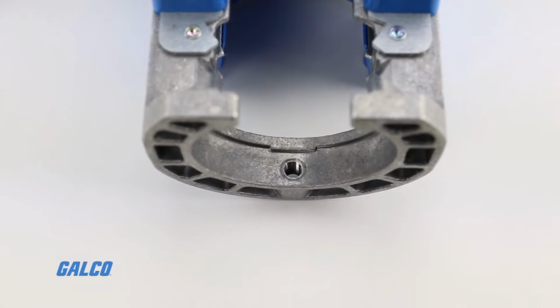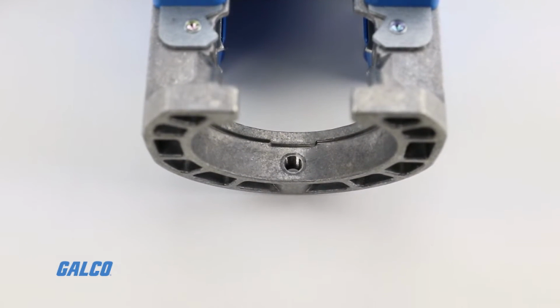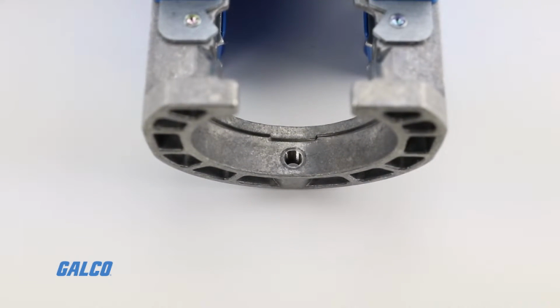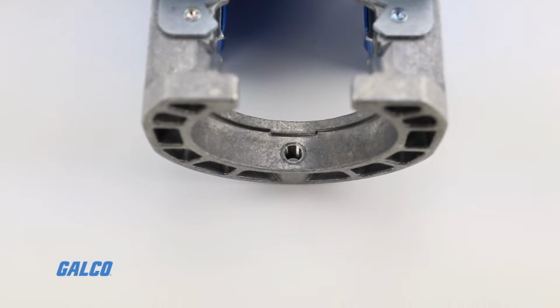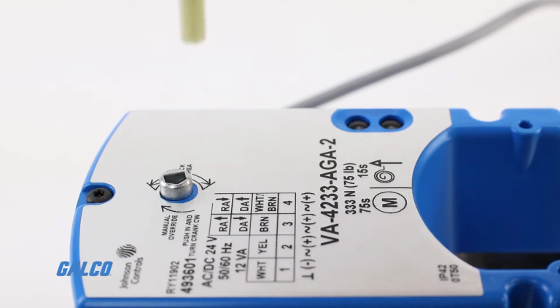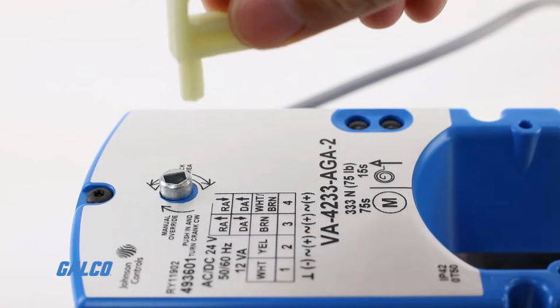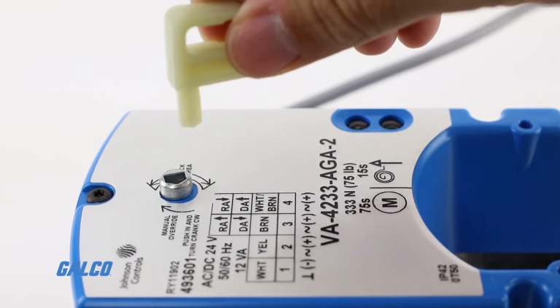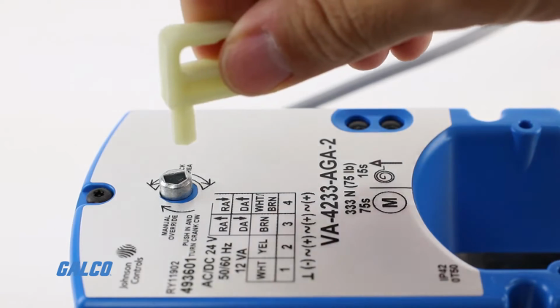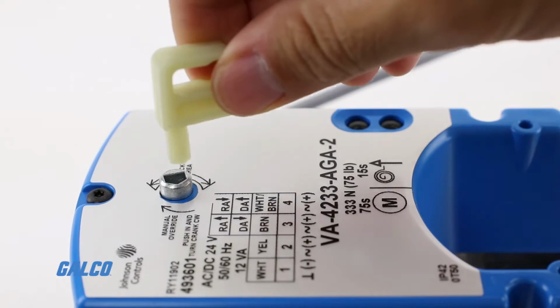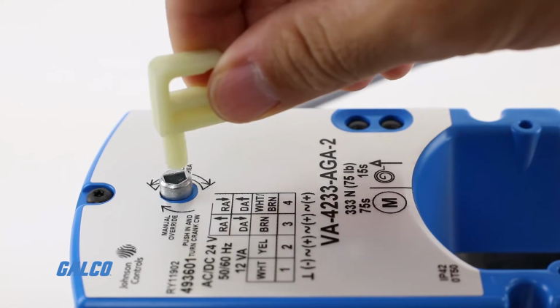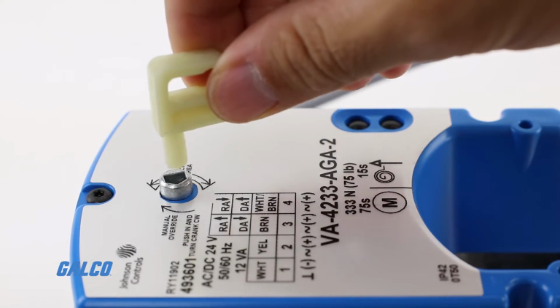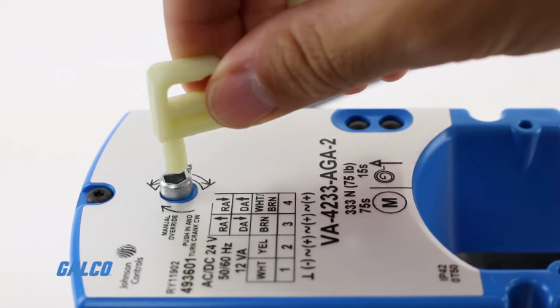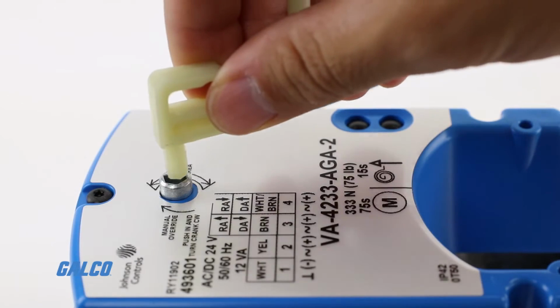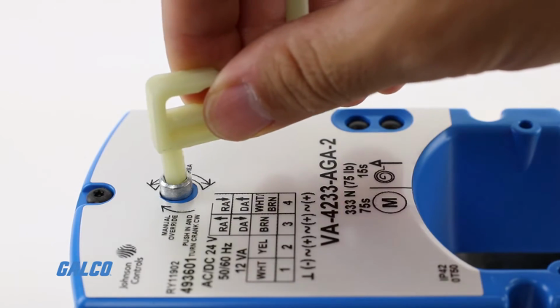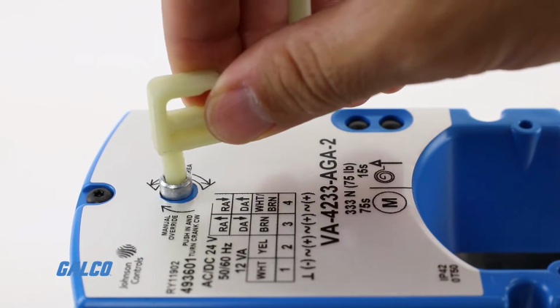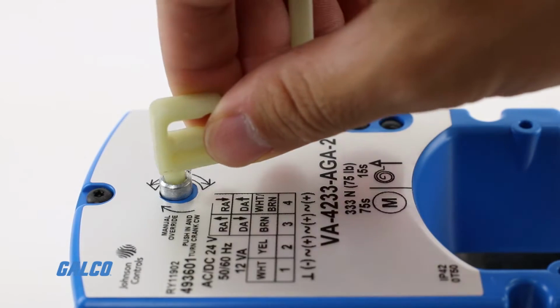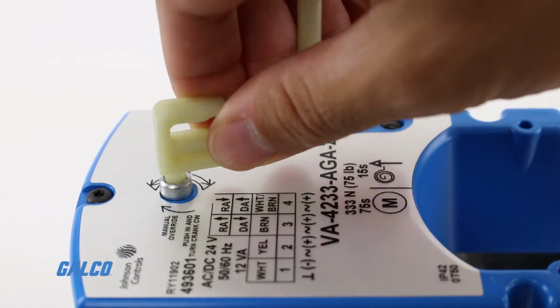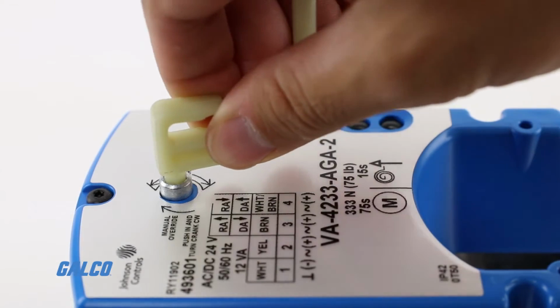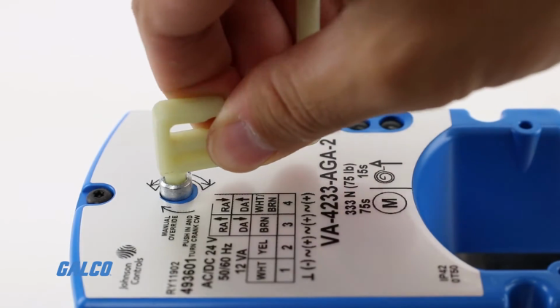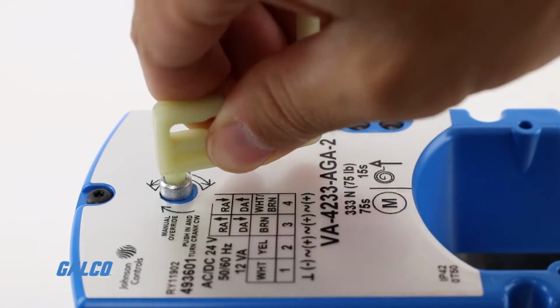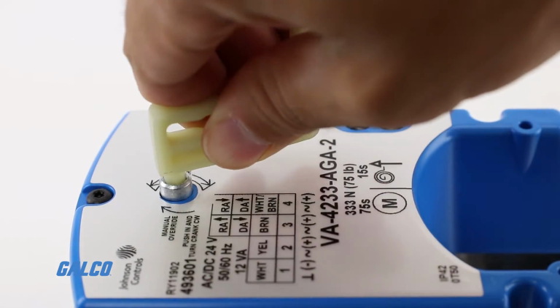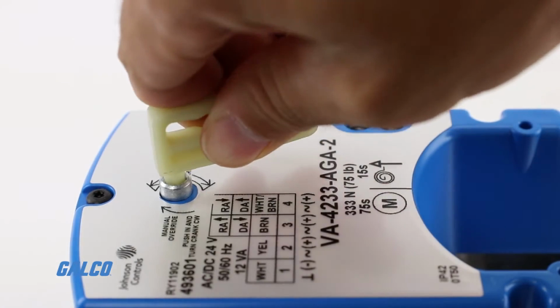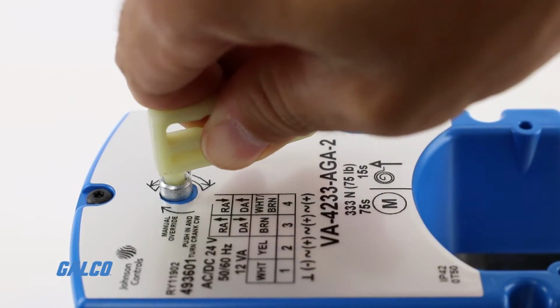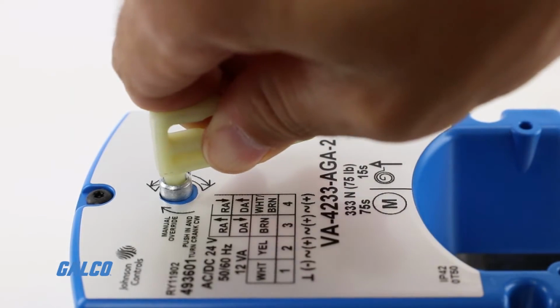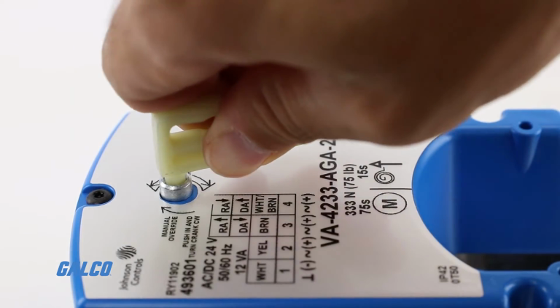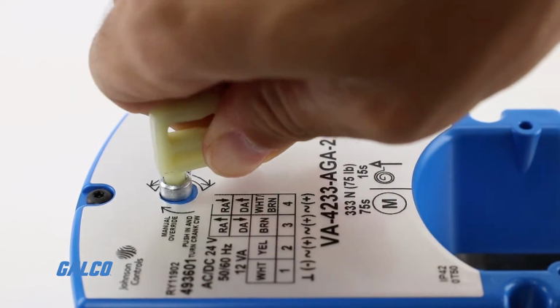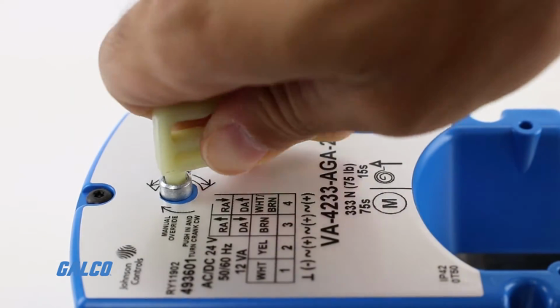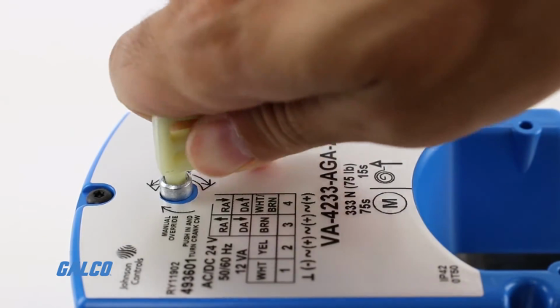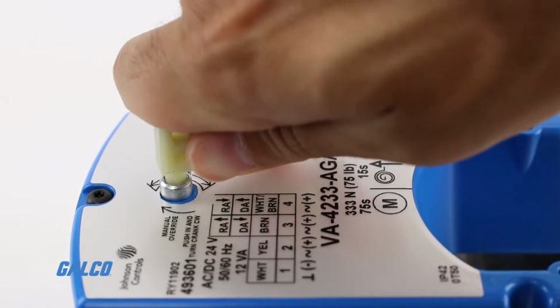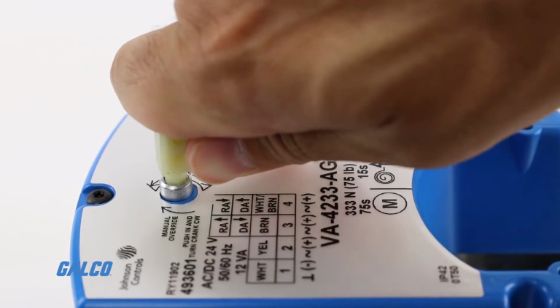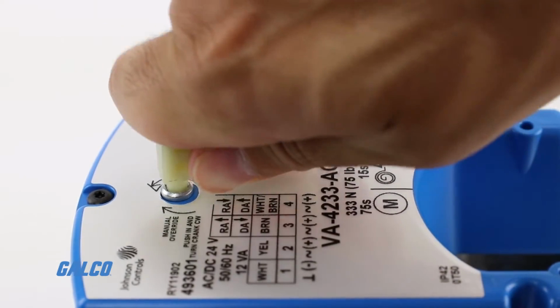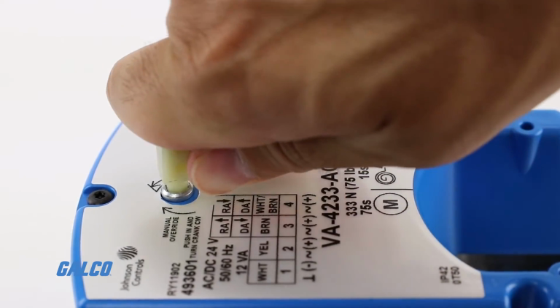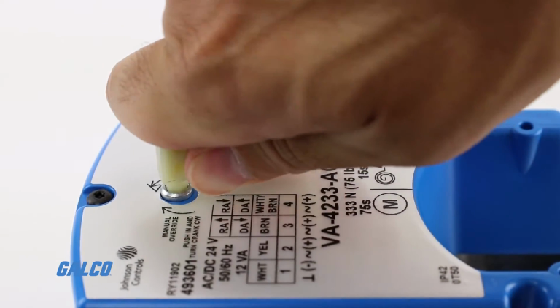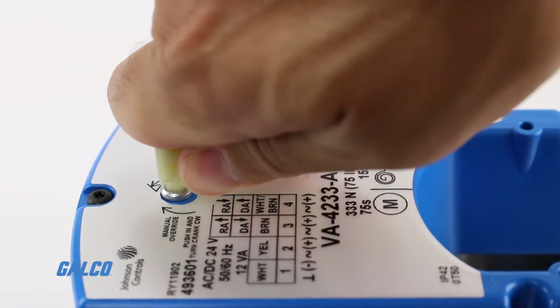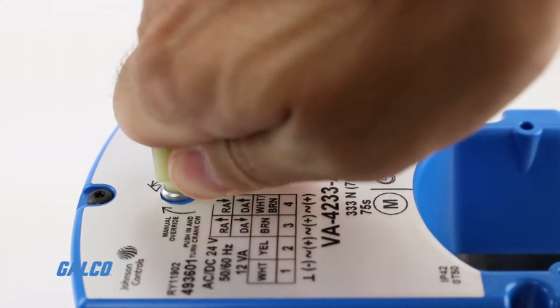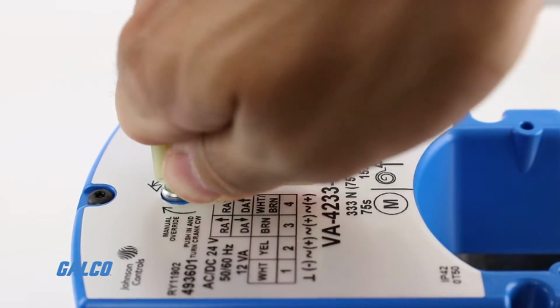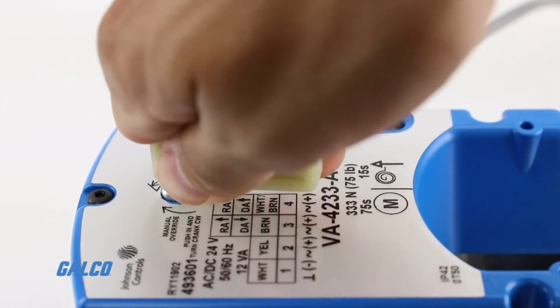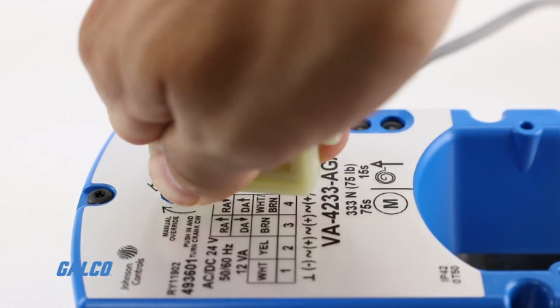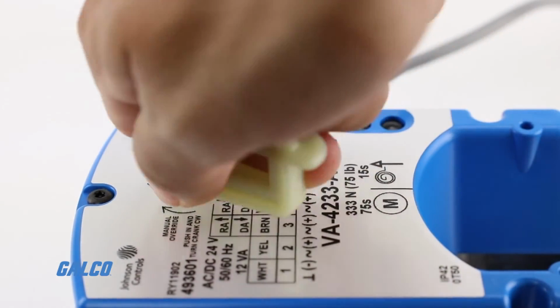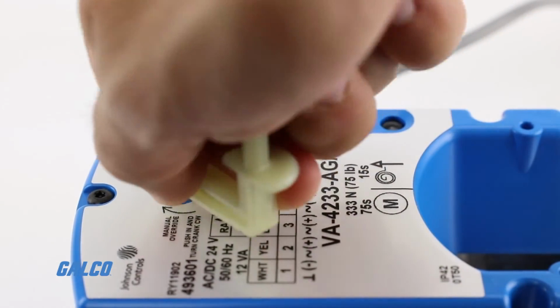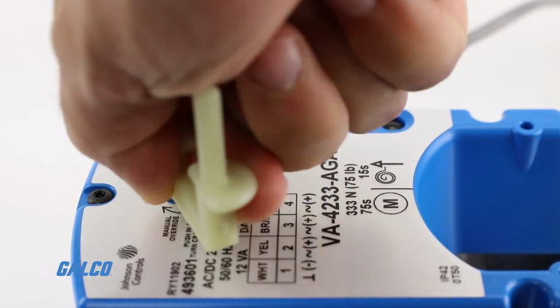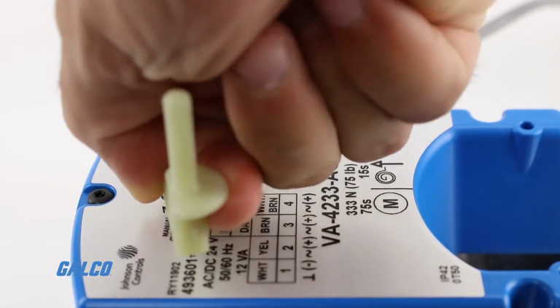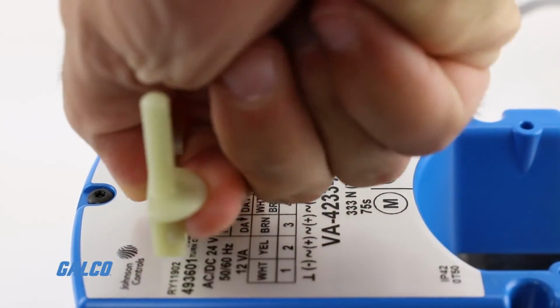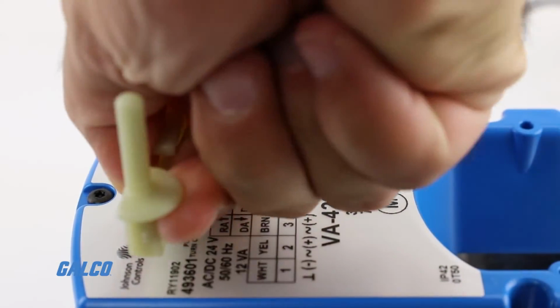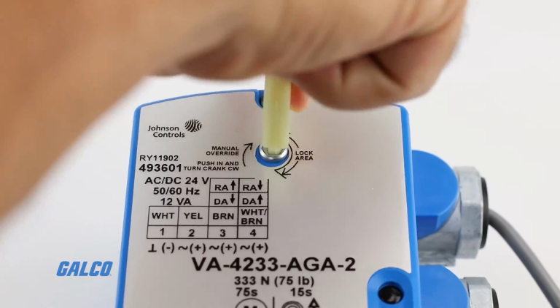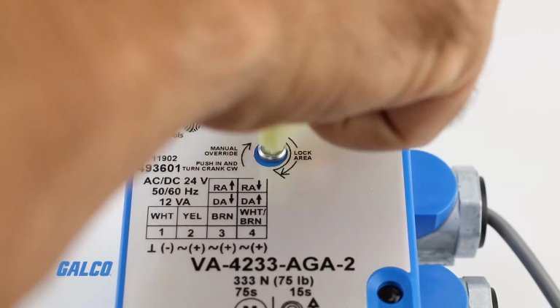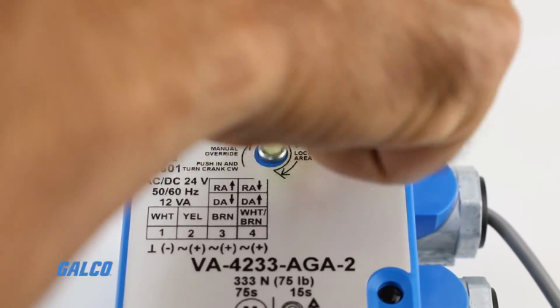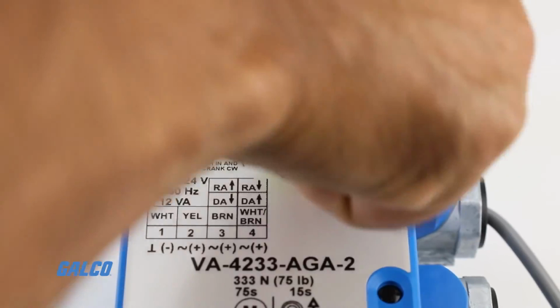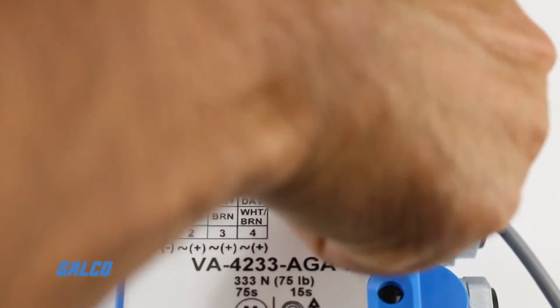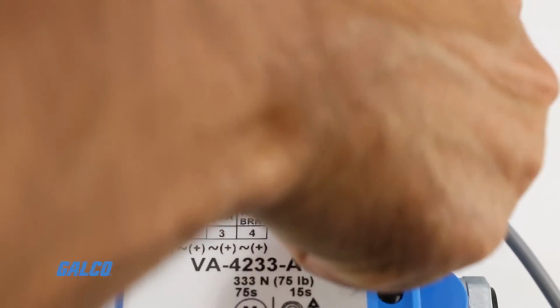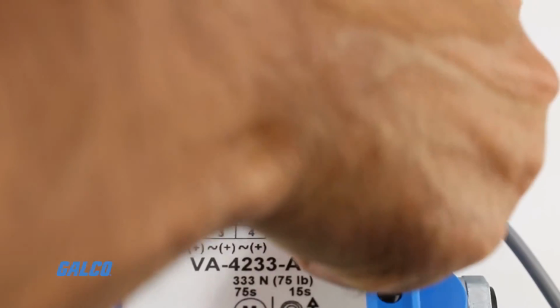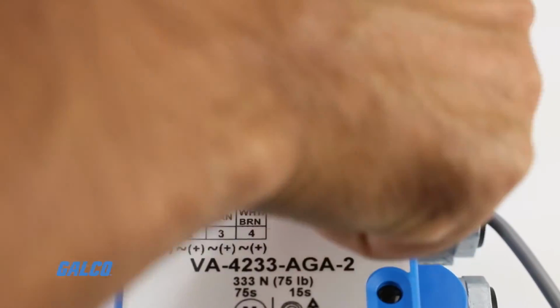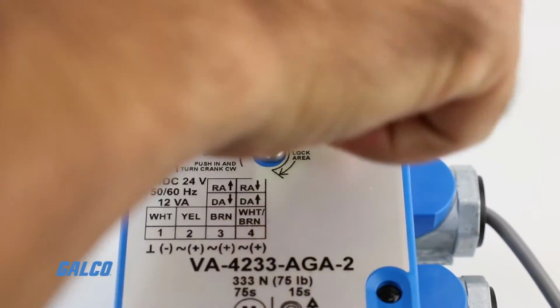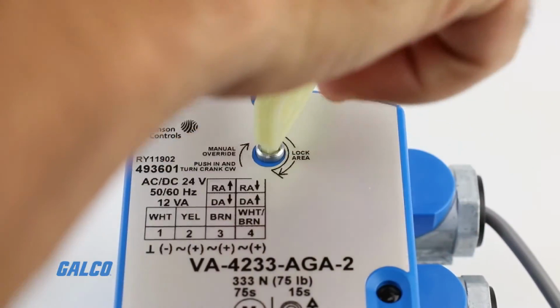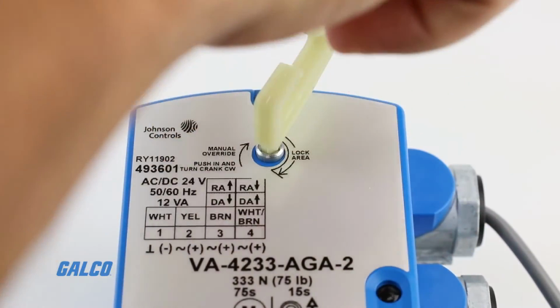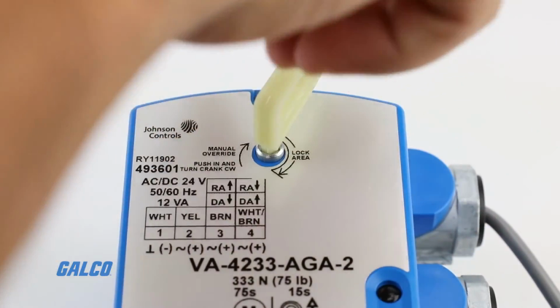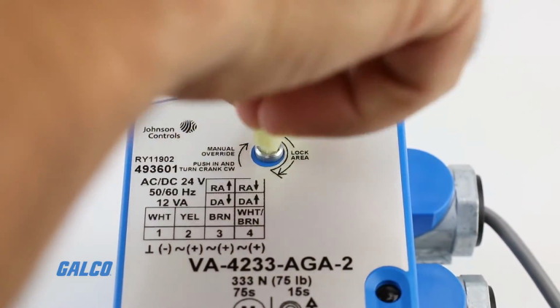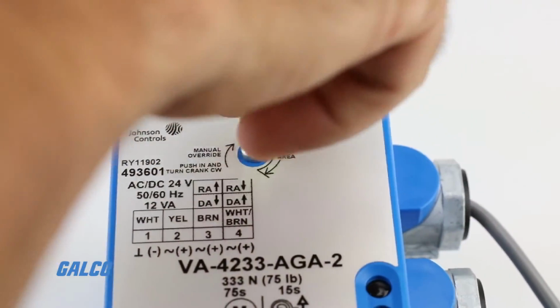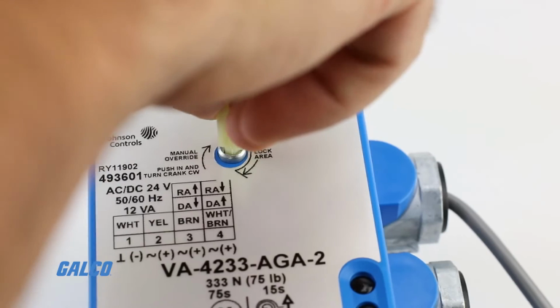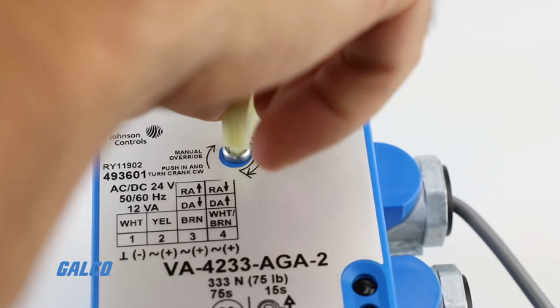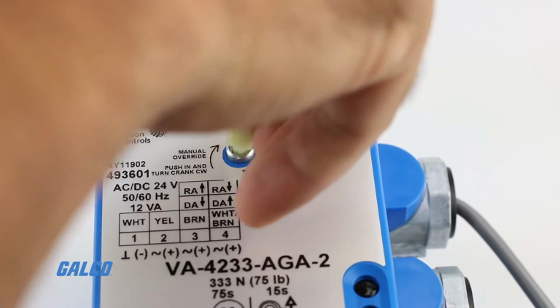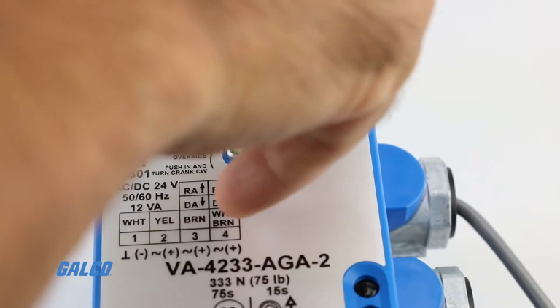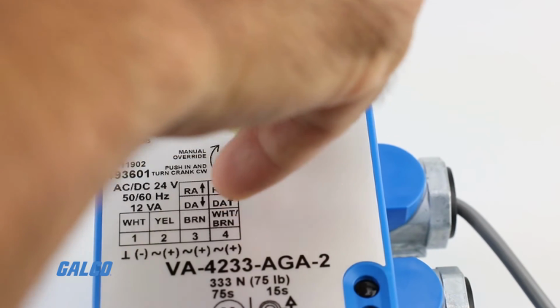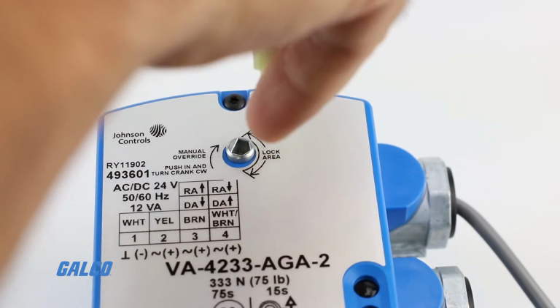All models feature a hand crank for manual positioning of the valve, independent of a power supply.